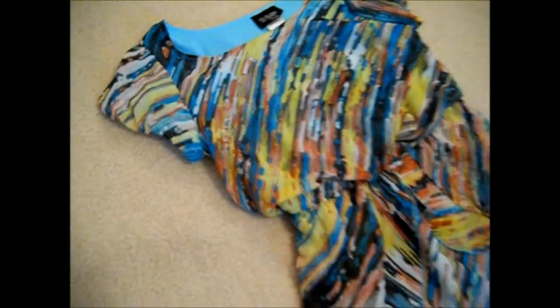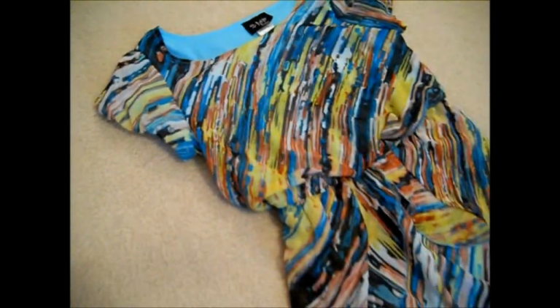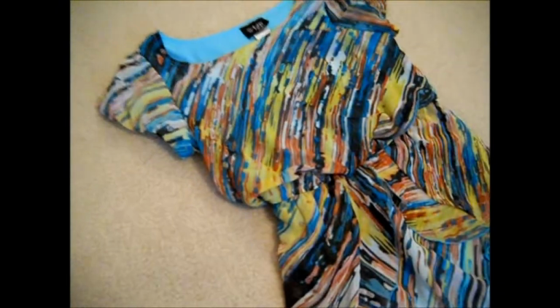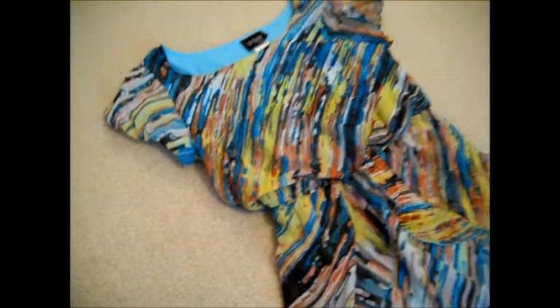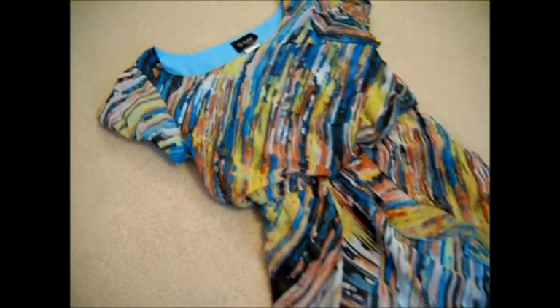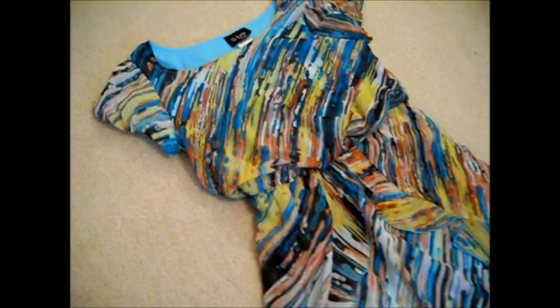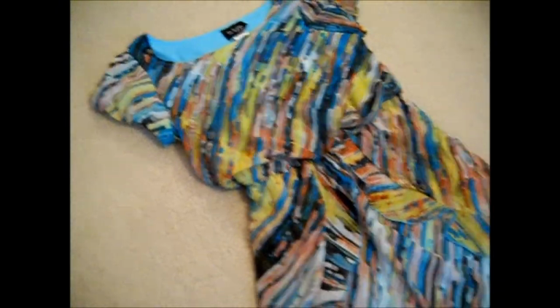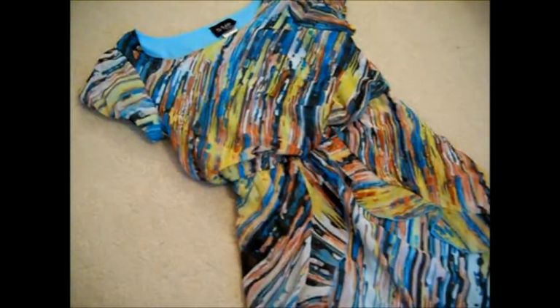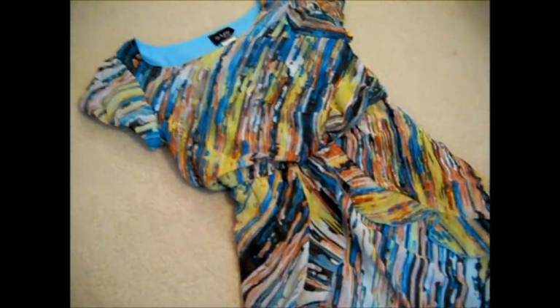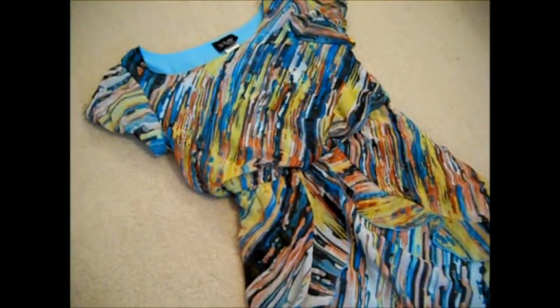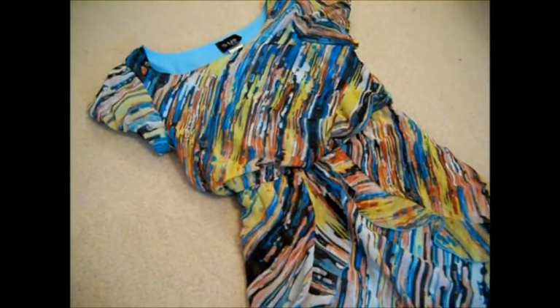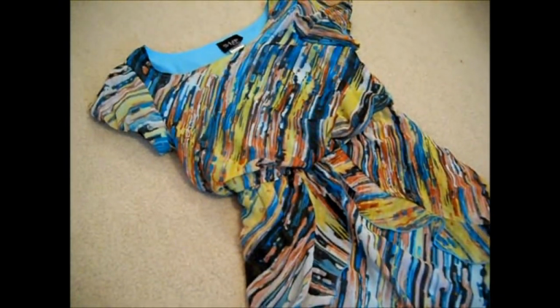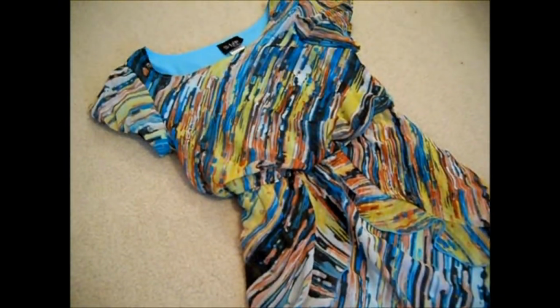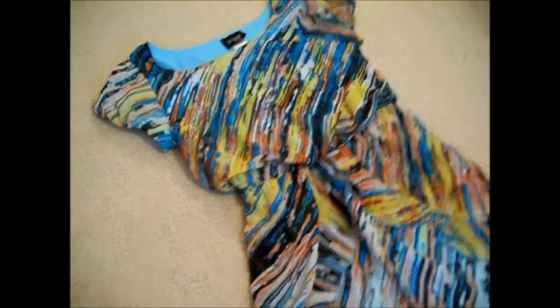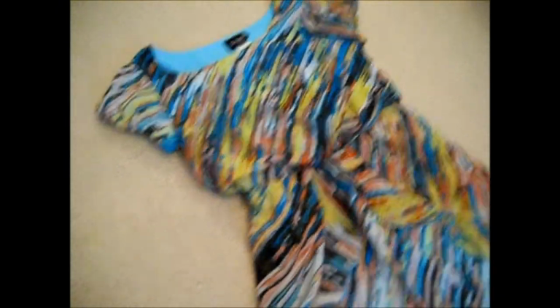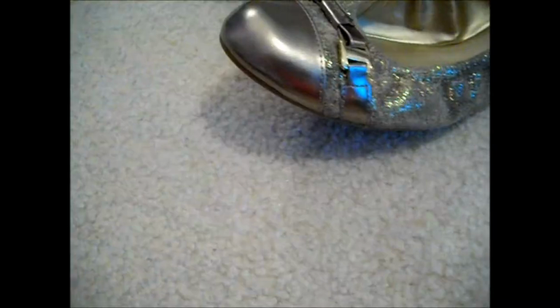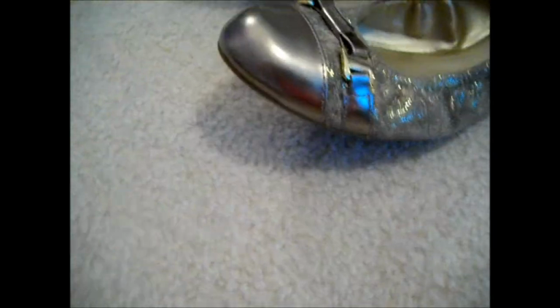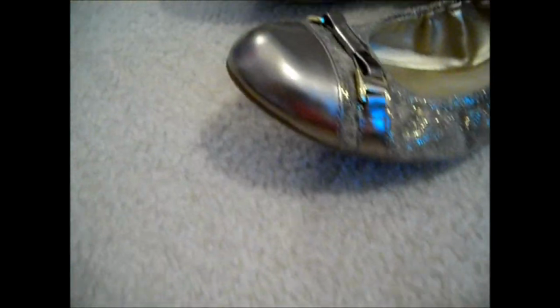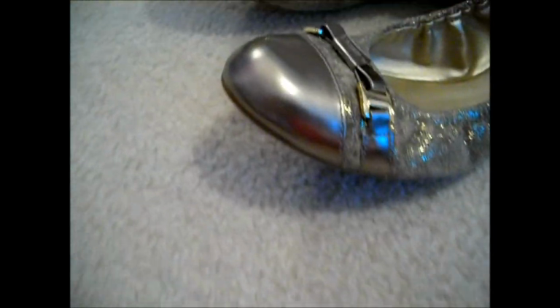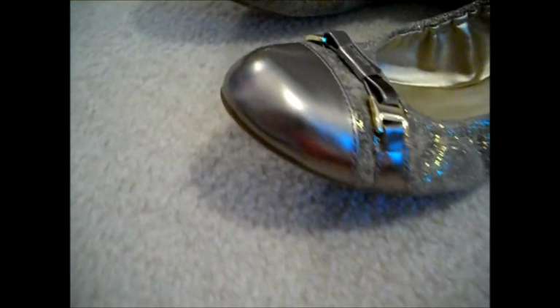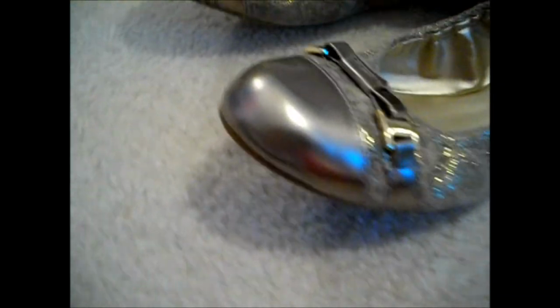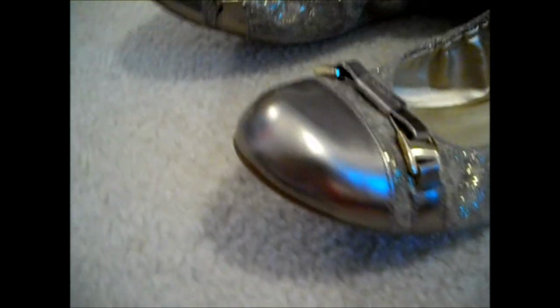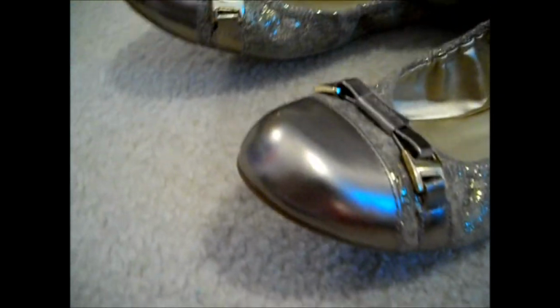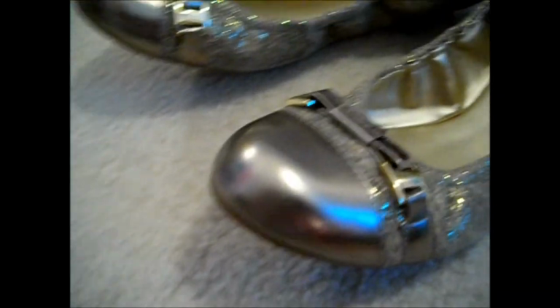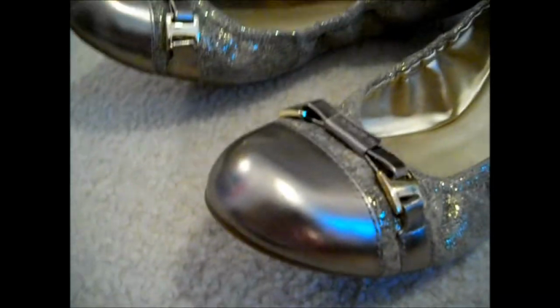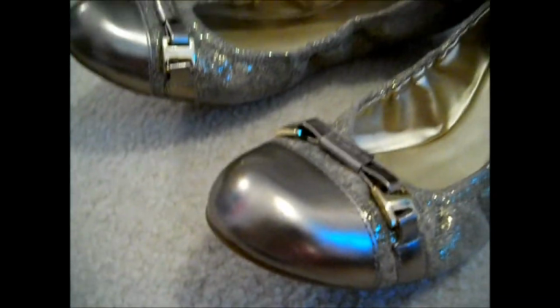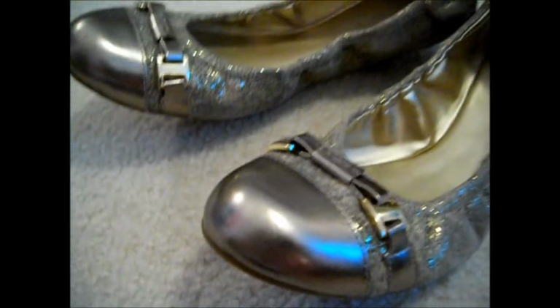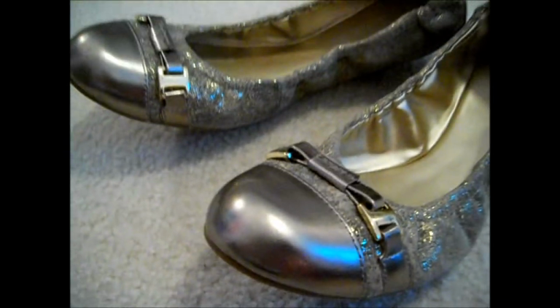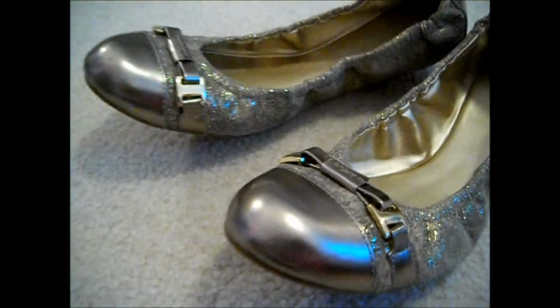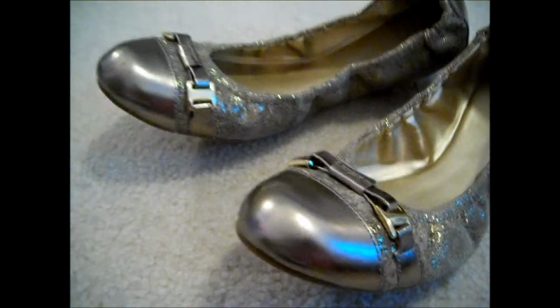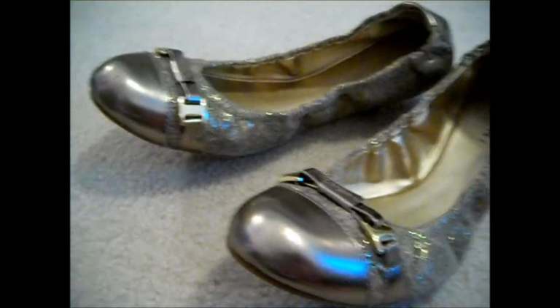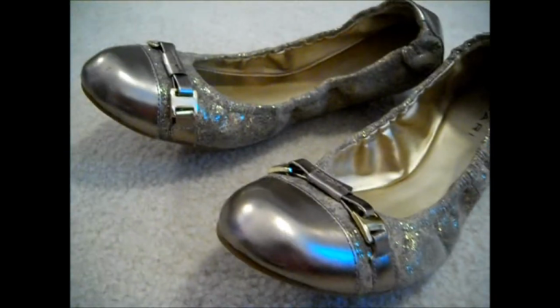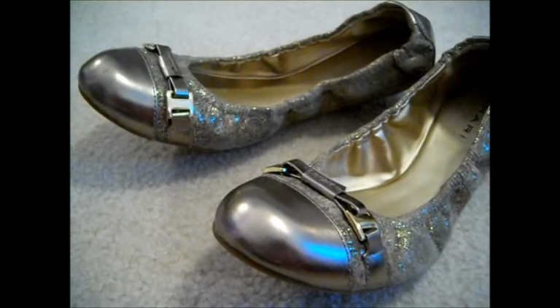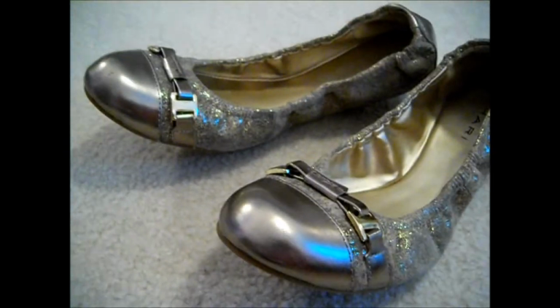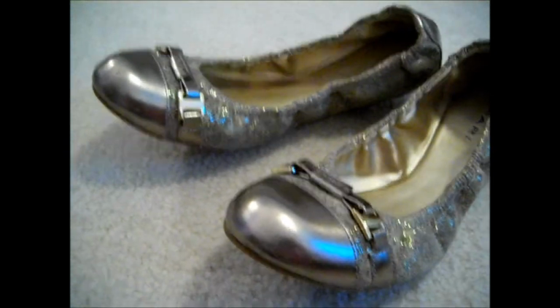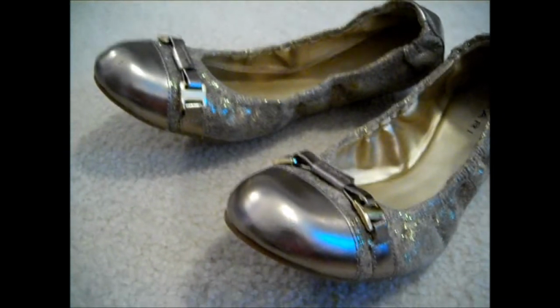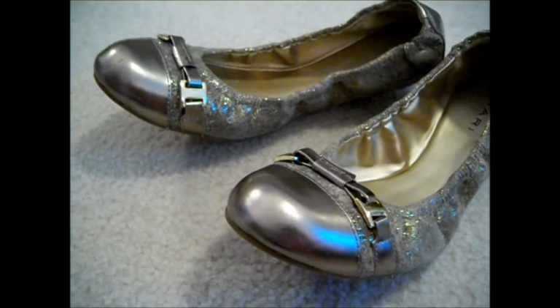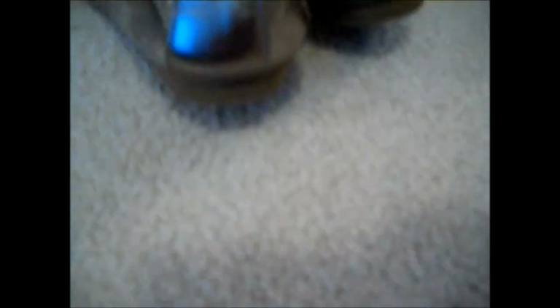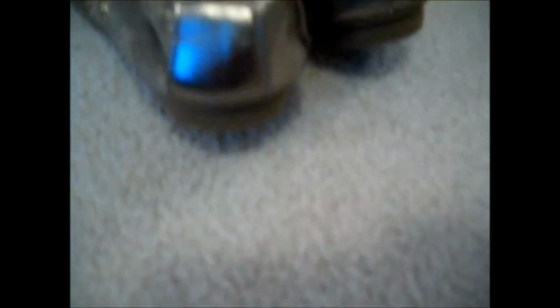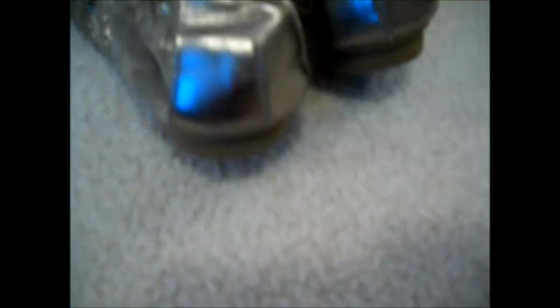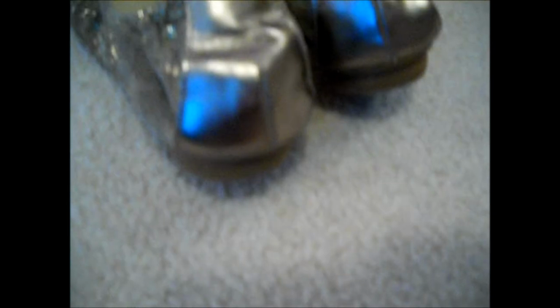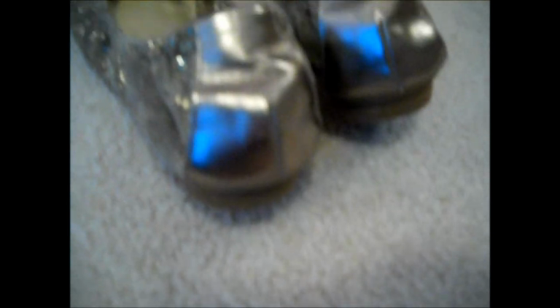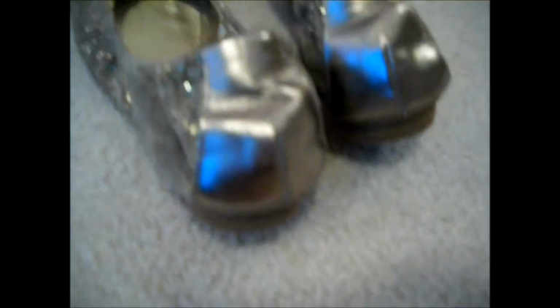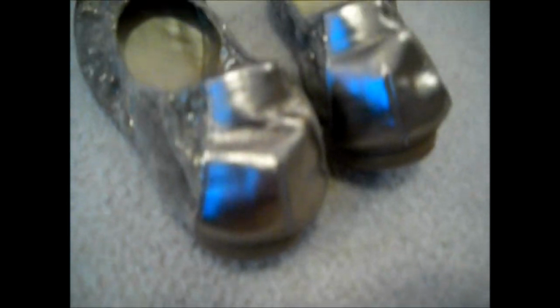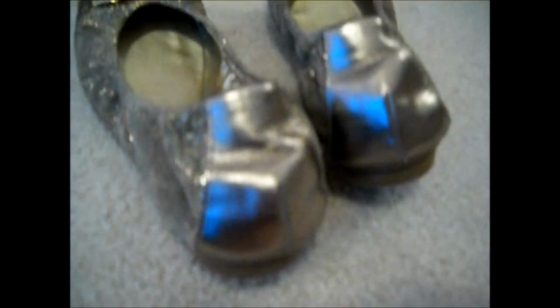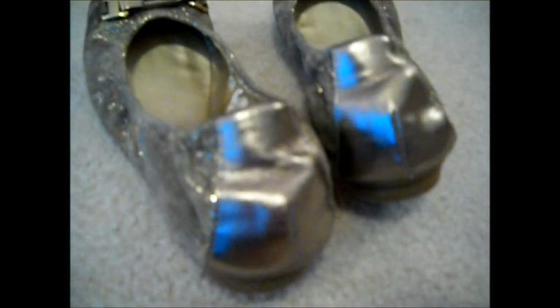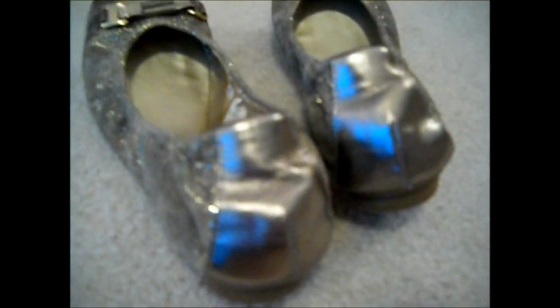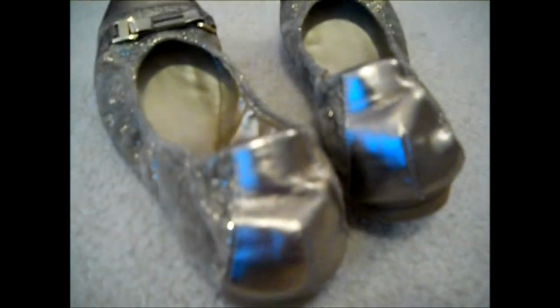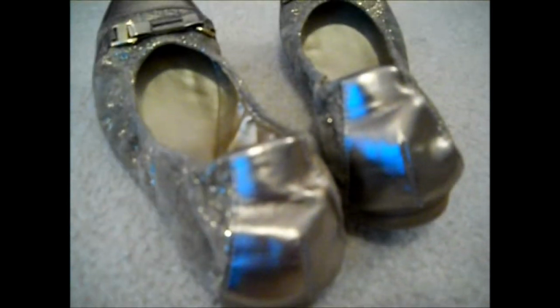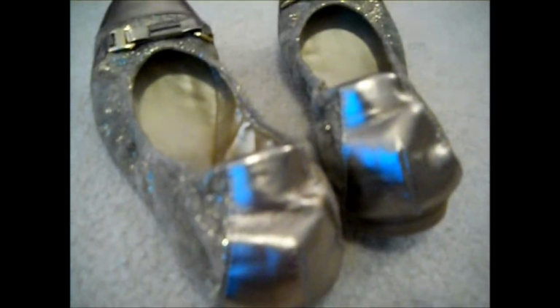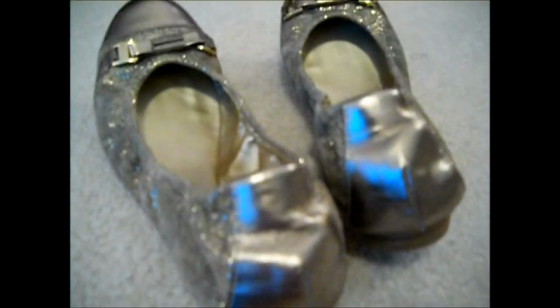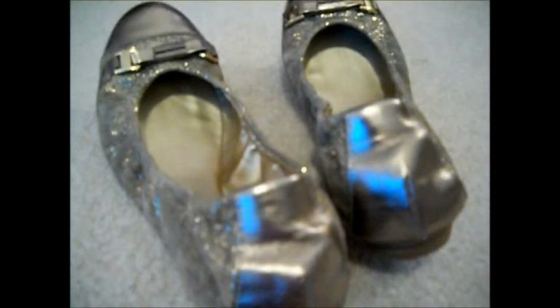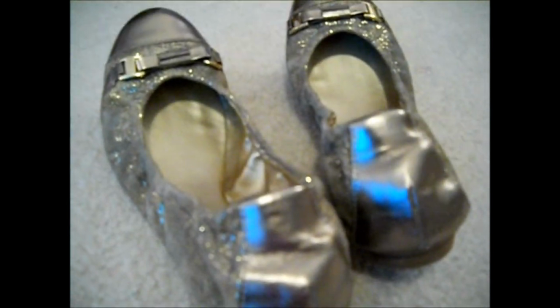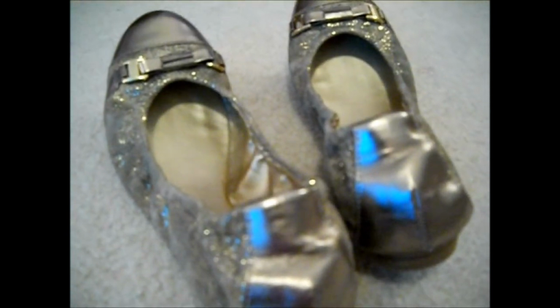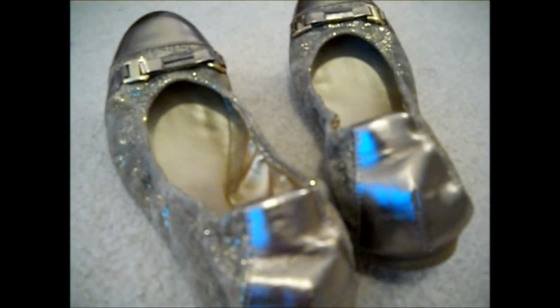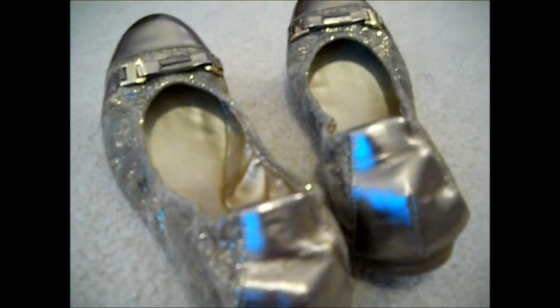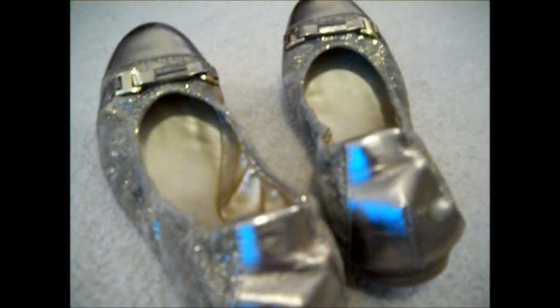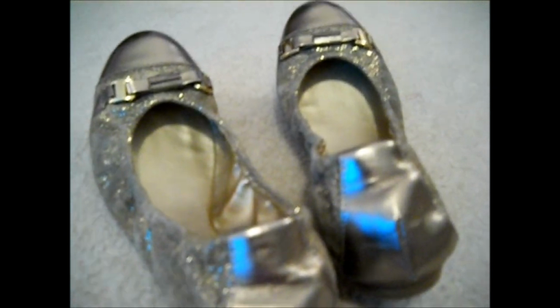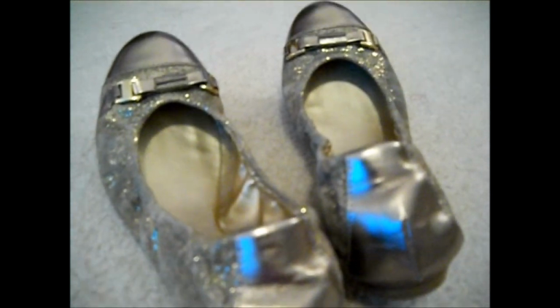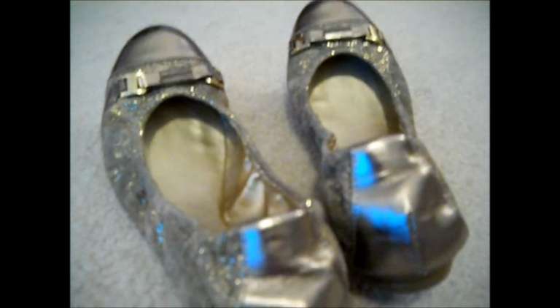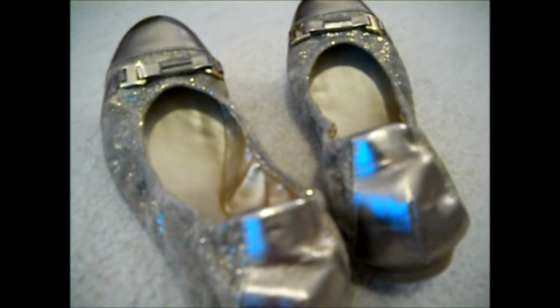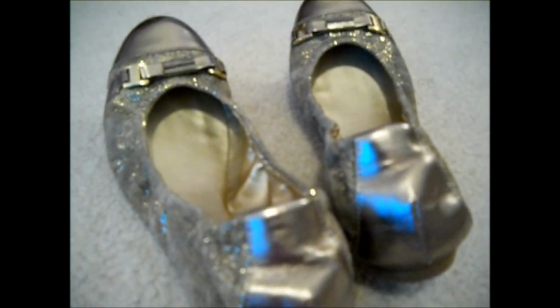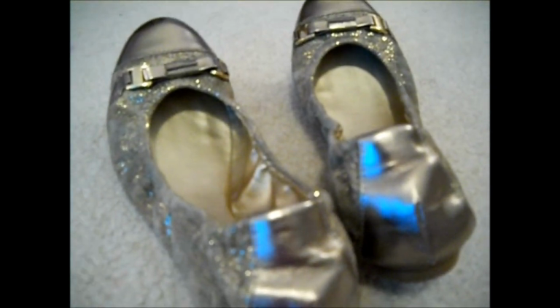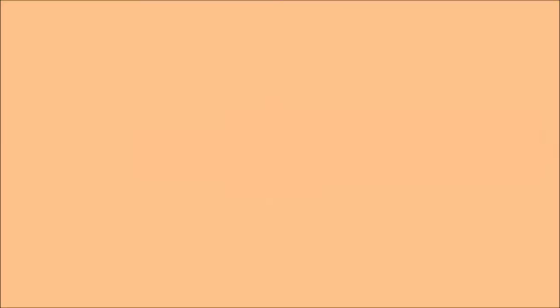This dress is very multicolored, and I got it from Lord & Taylor. Then, I got these fun, sparkly gold shoes from Nordstrom's.